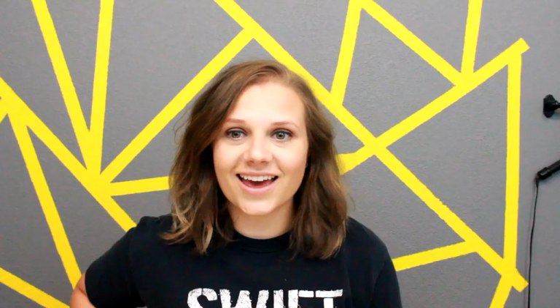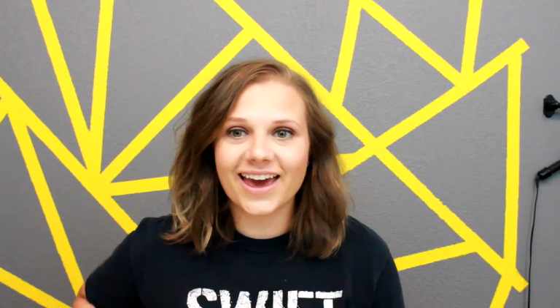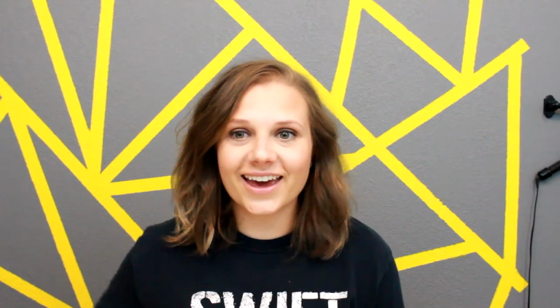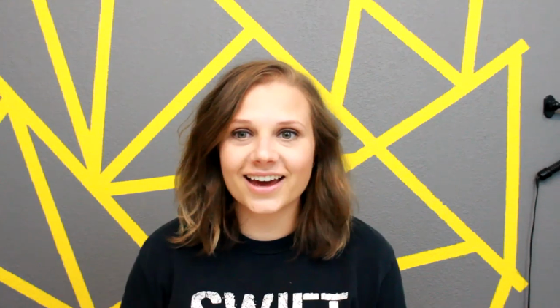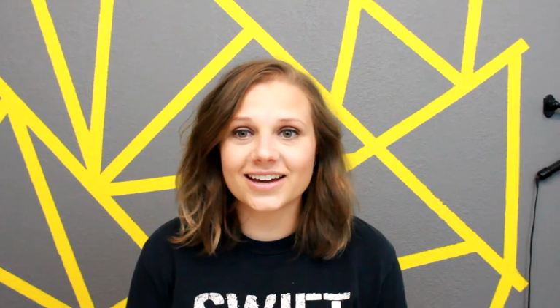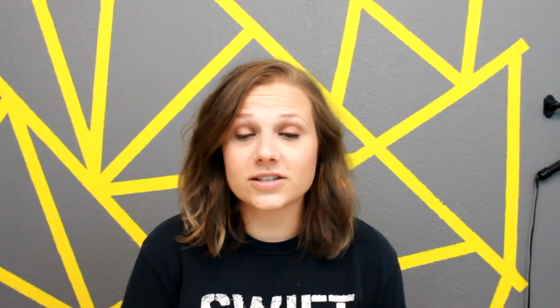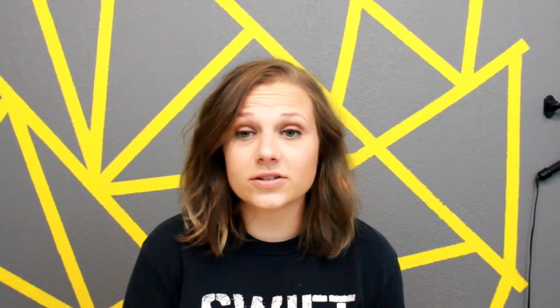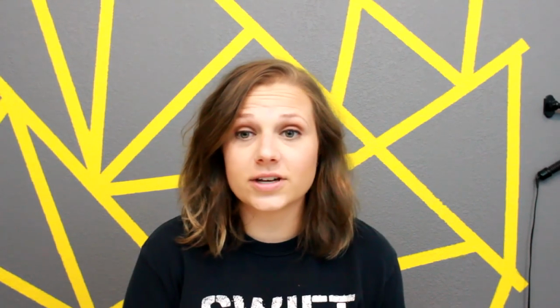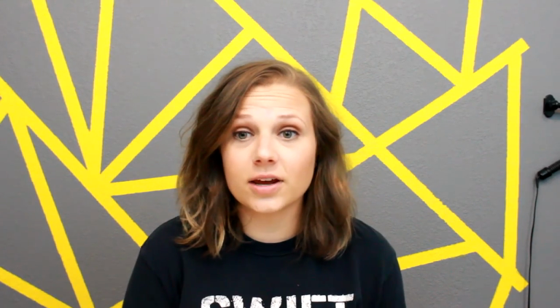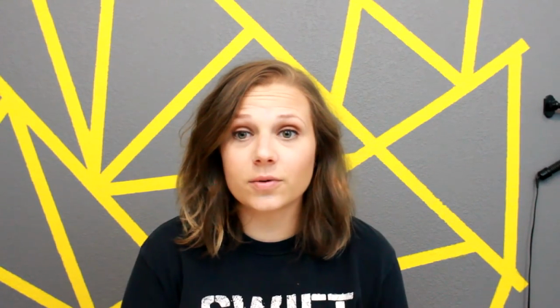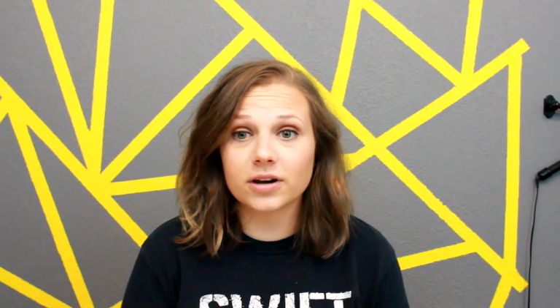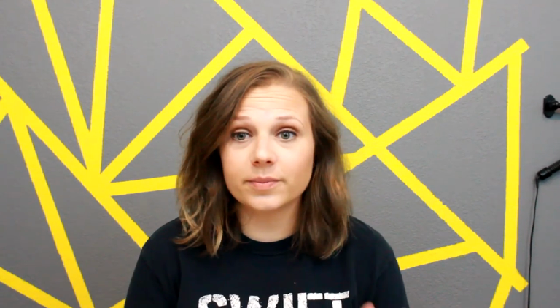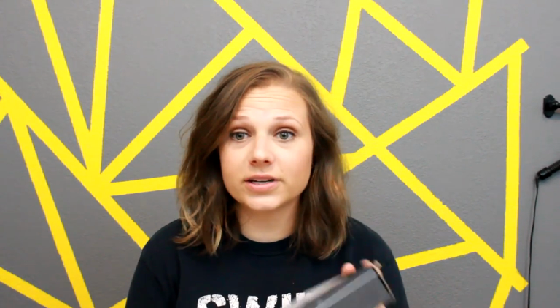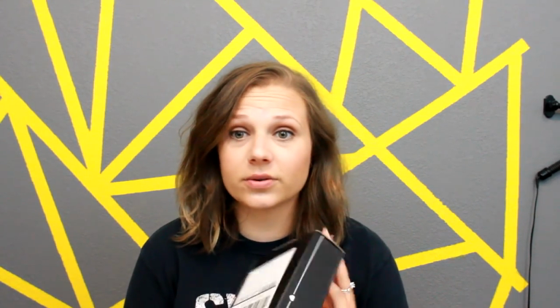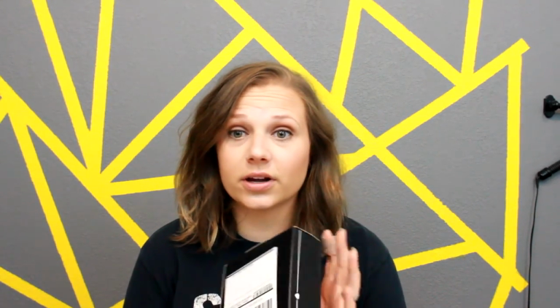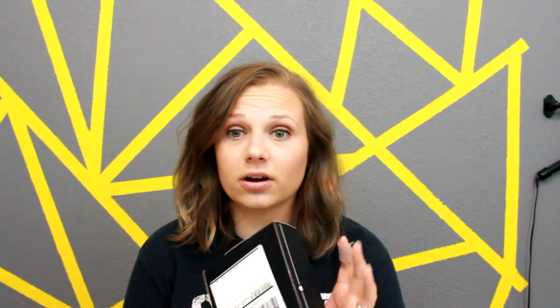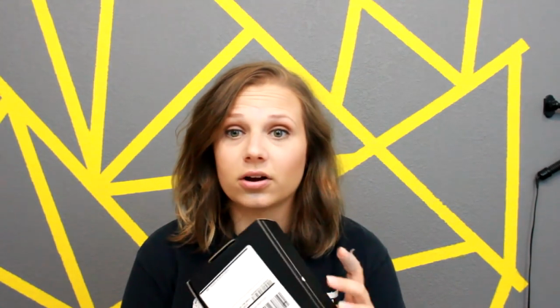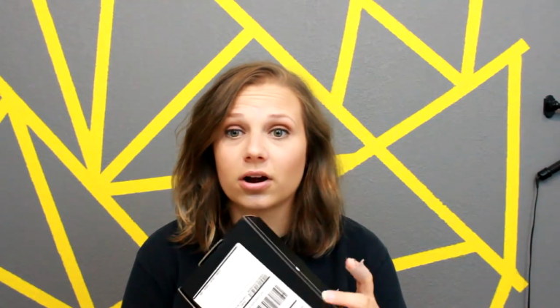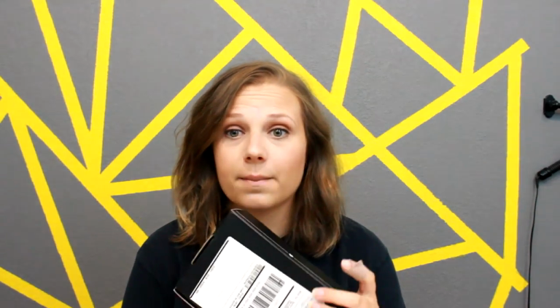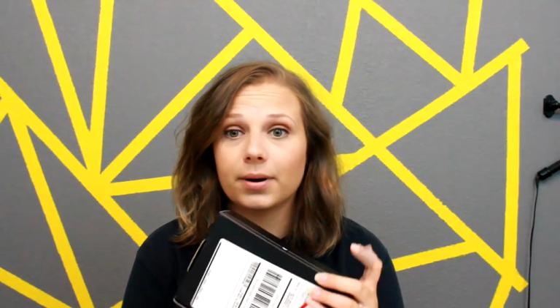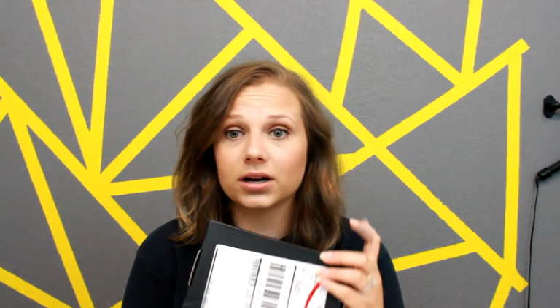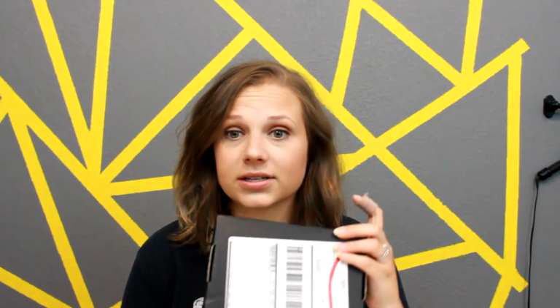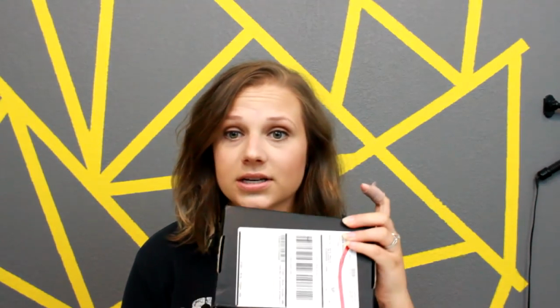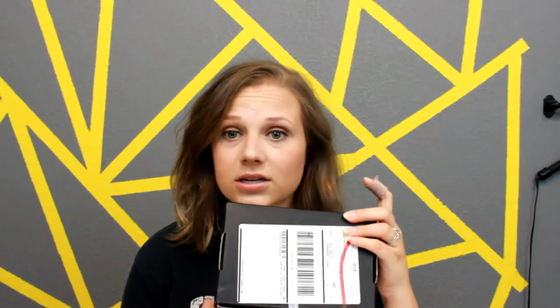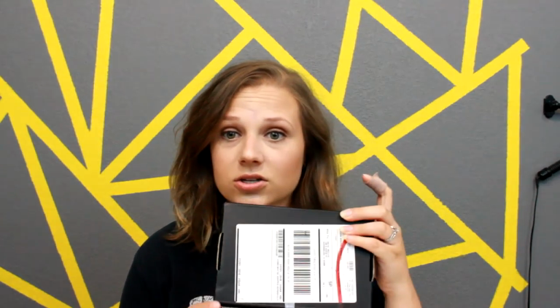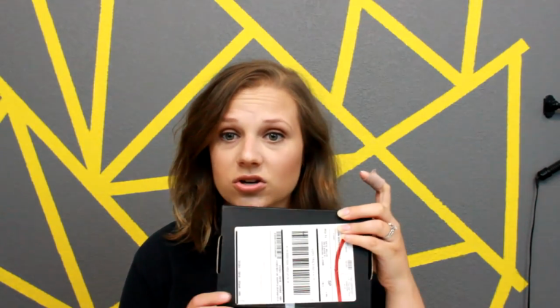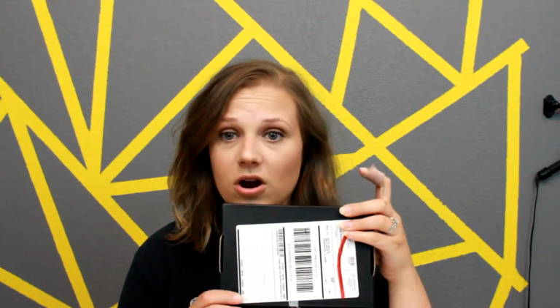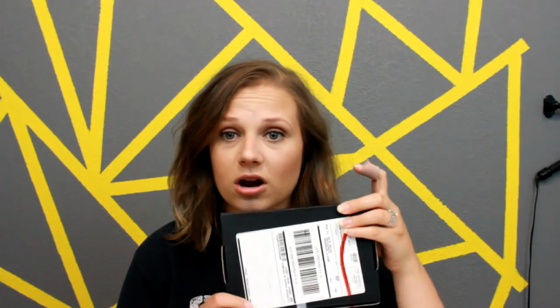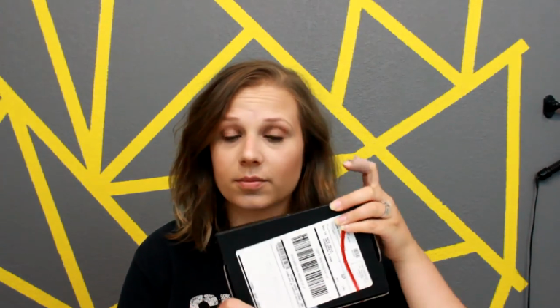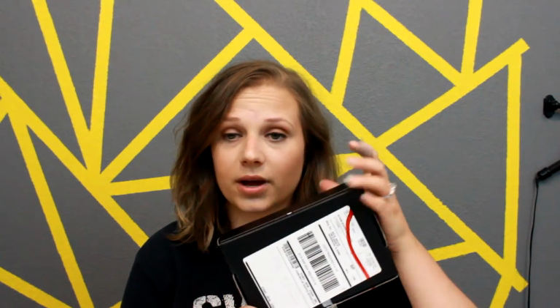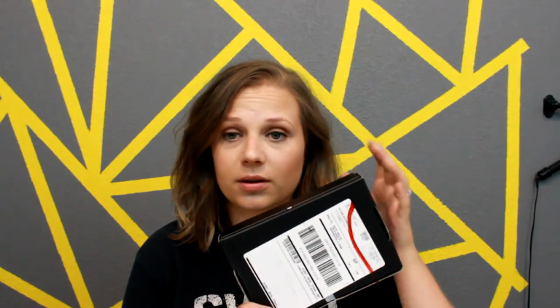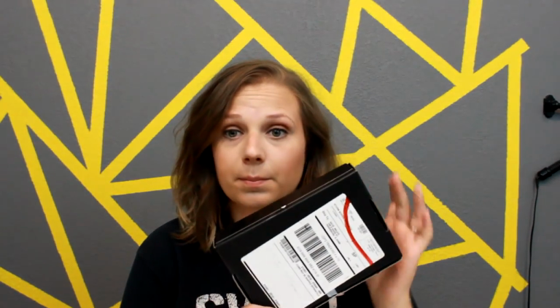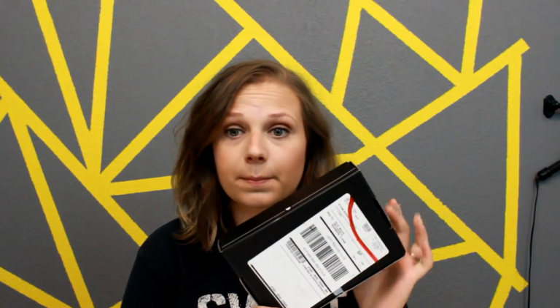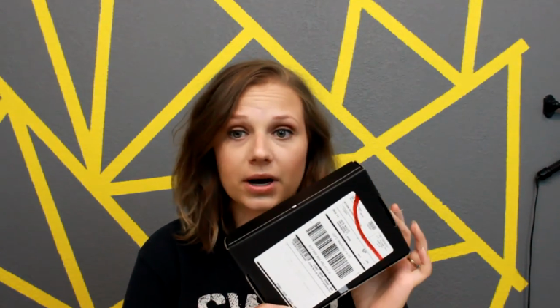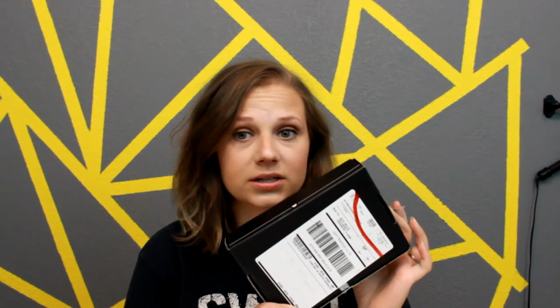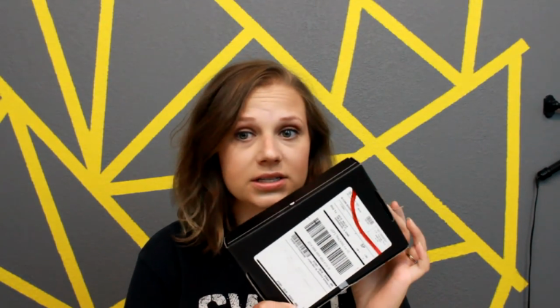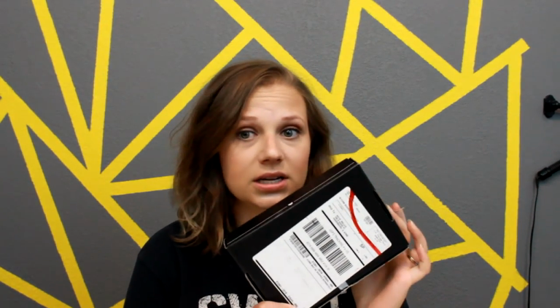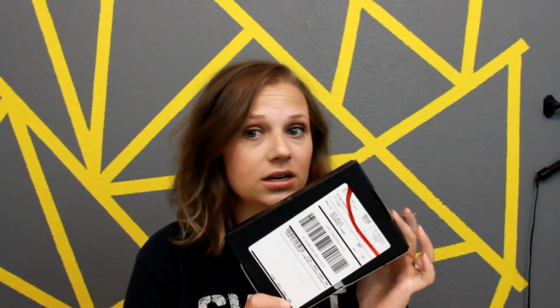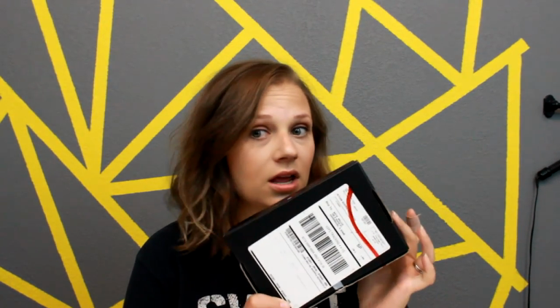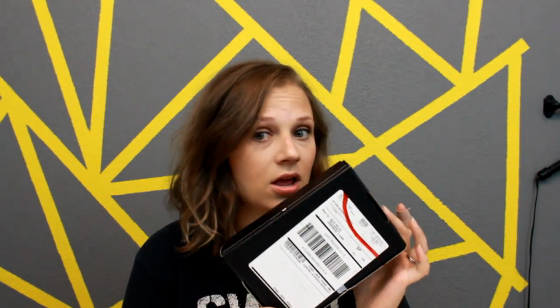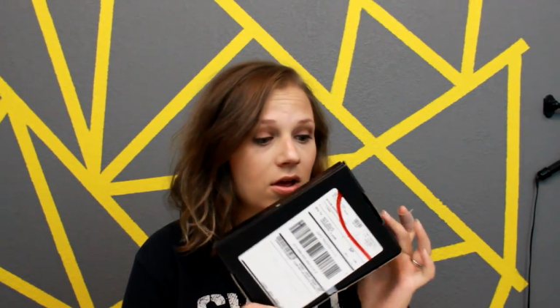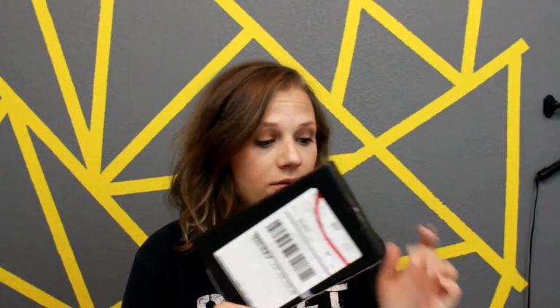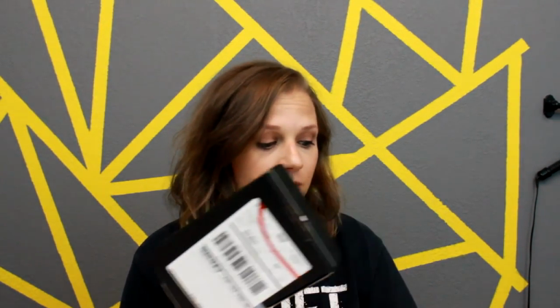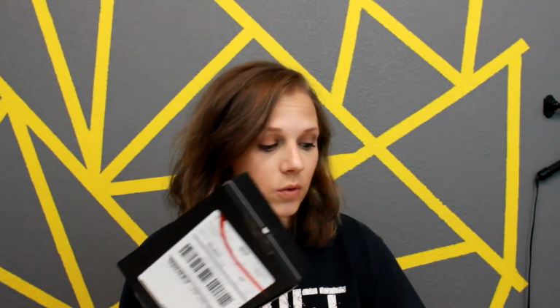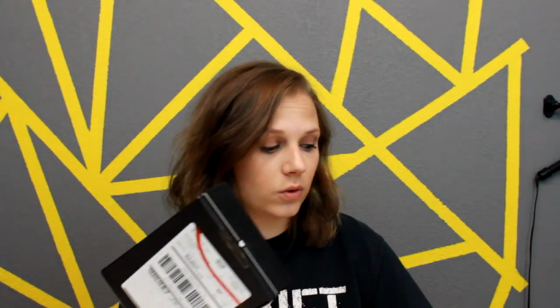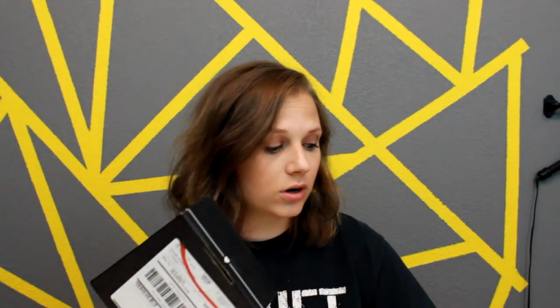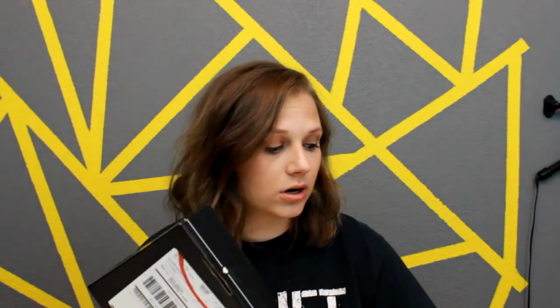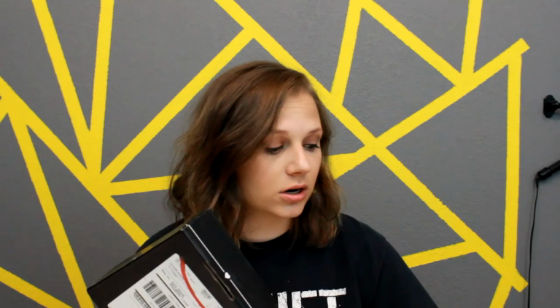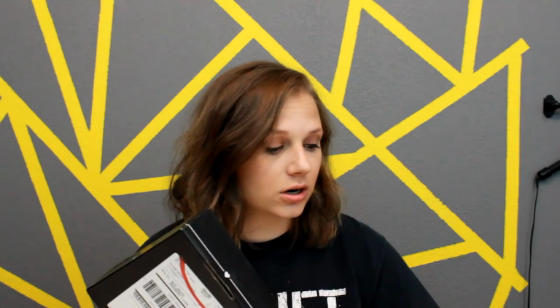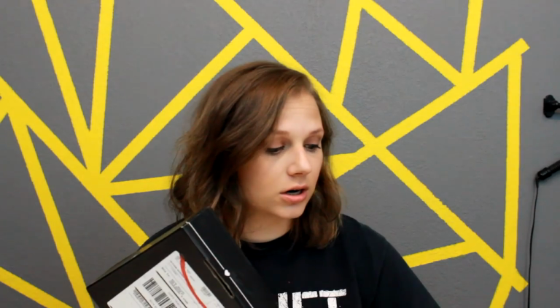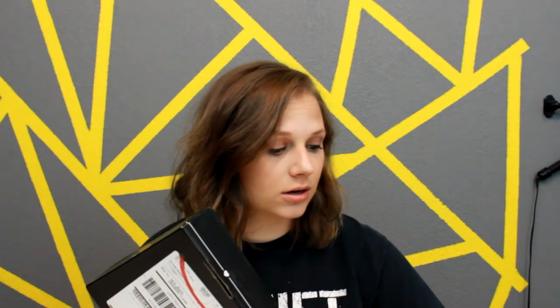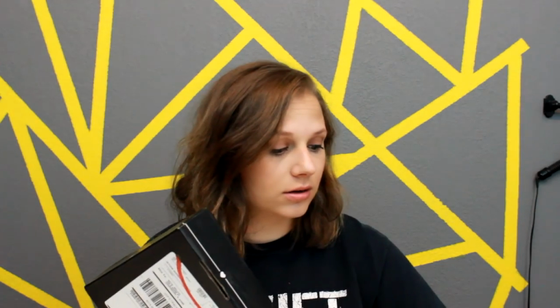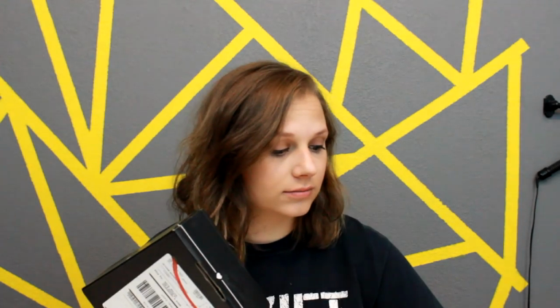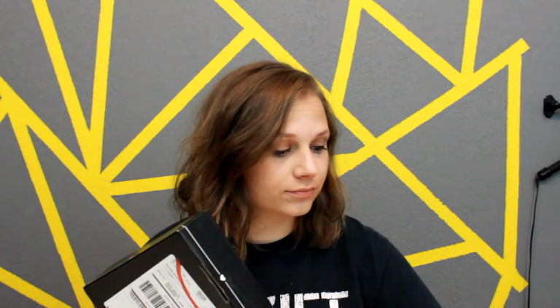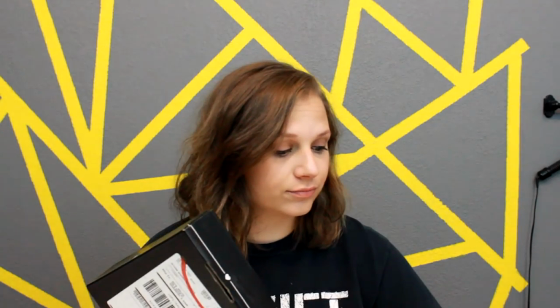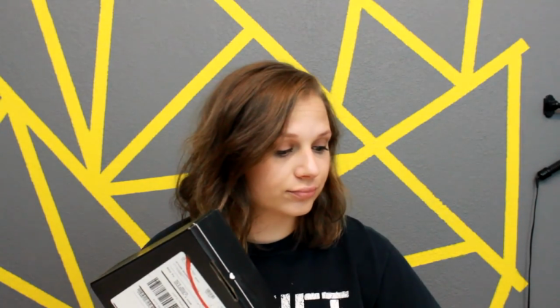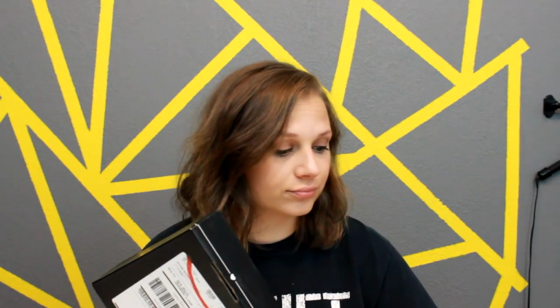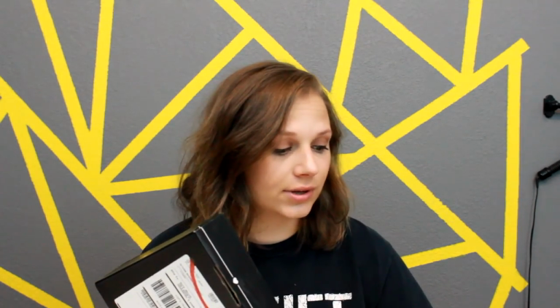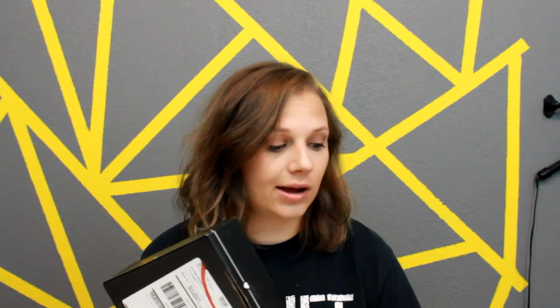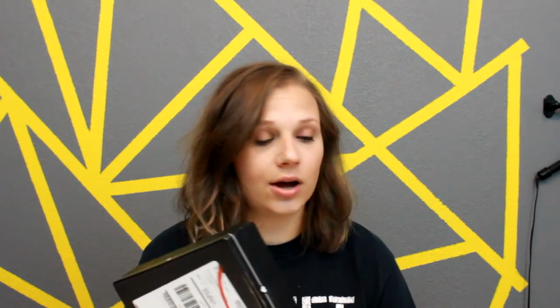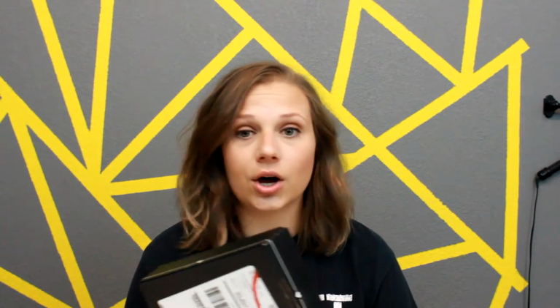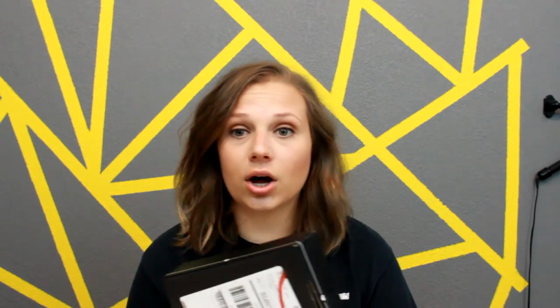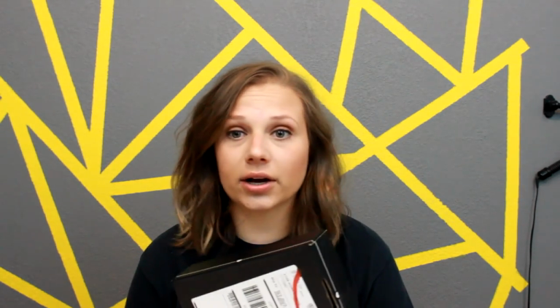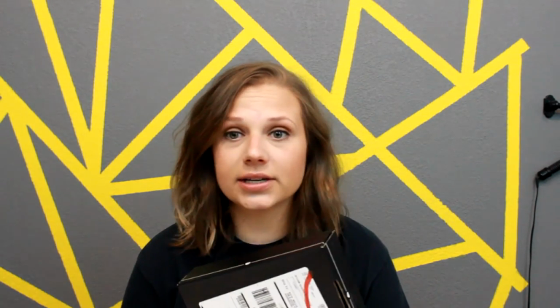Hey guys, so today we're going to be doing our BoxyCharm unboxing for August.